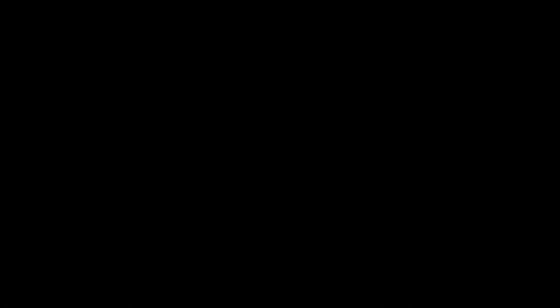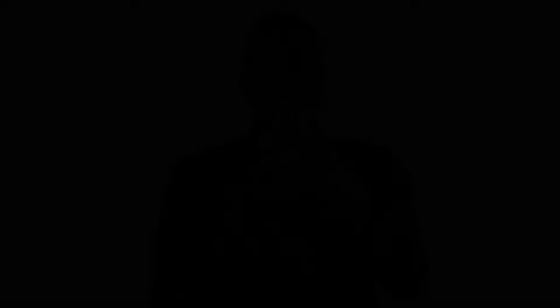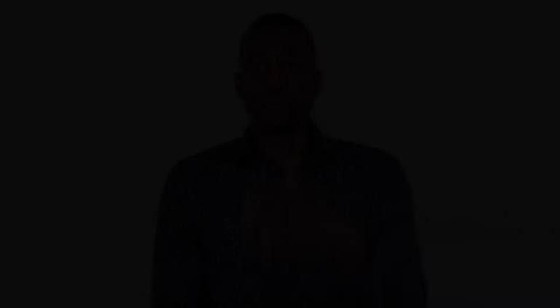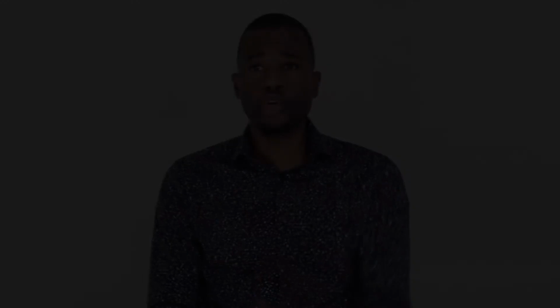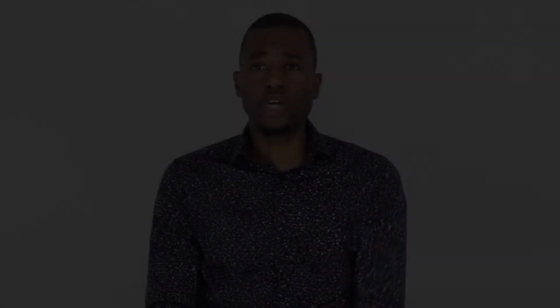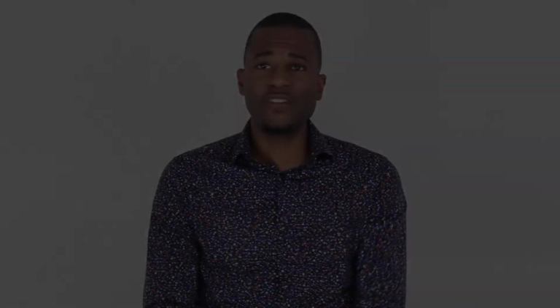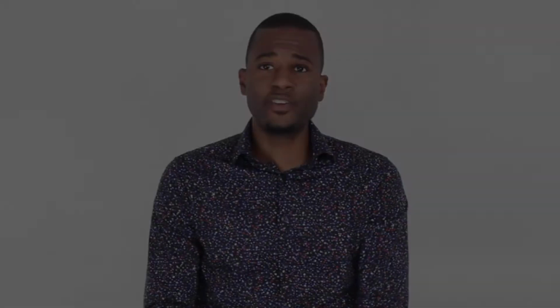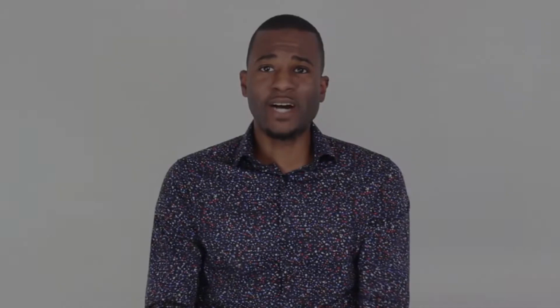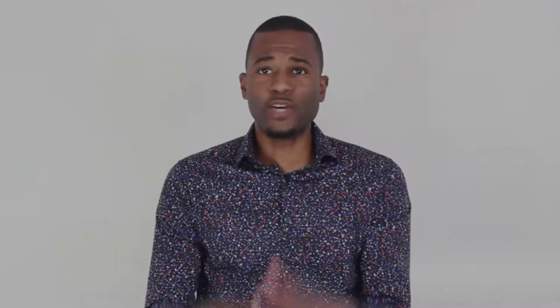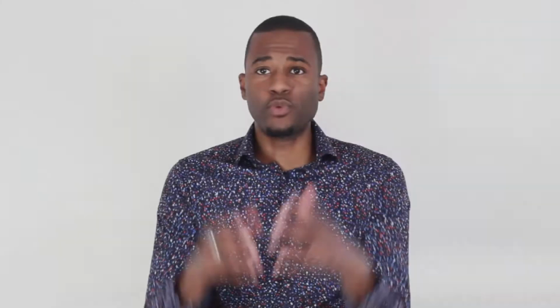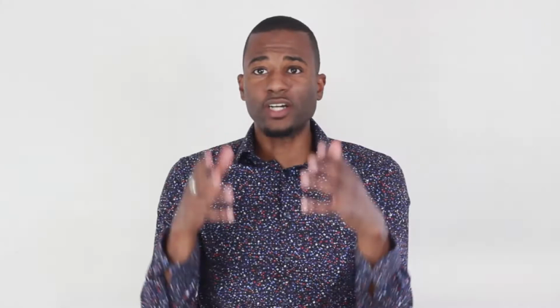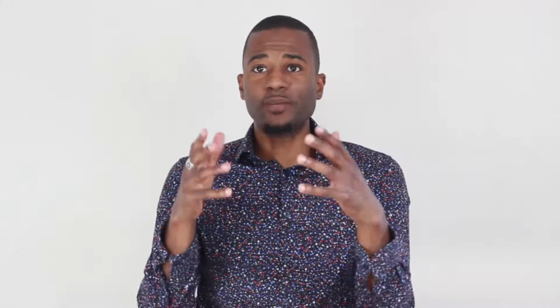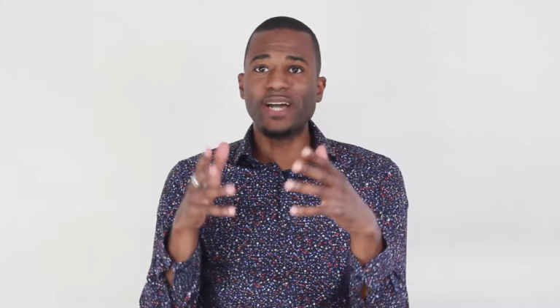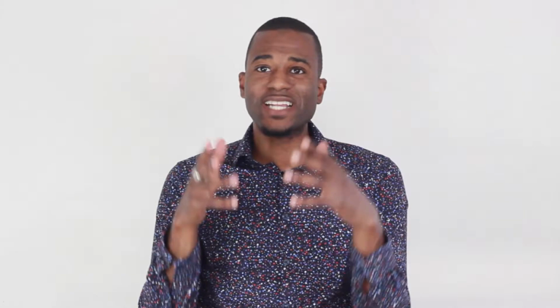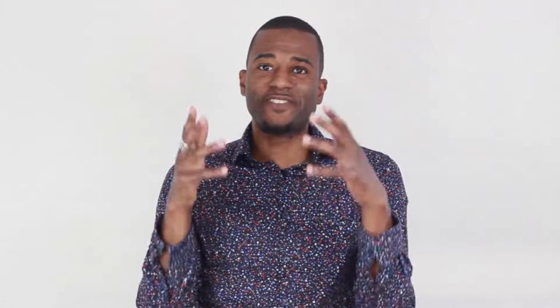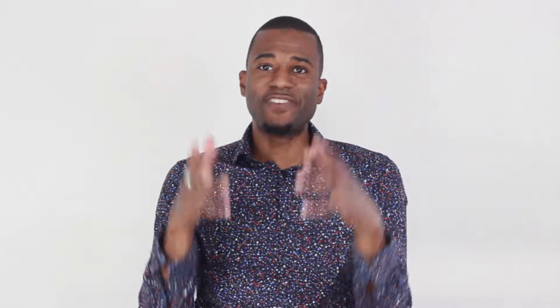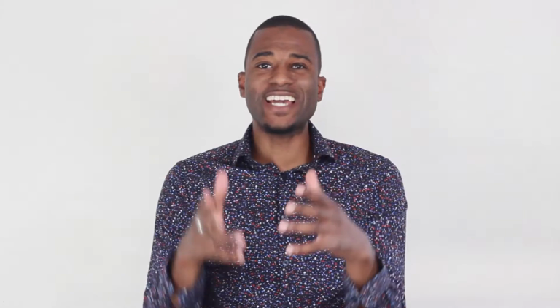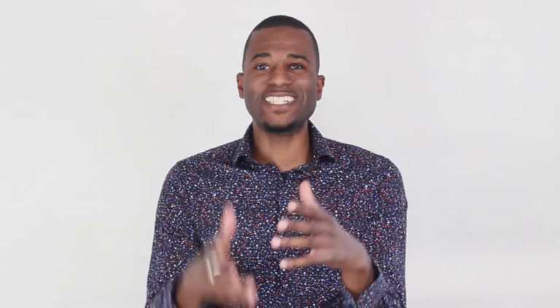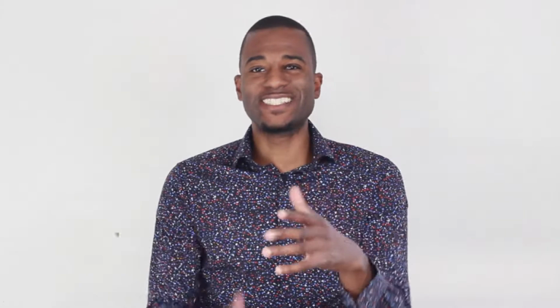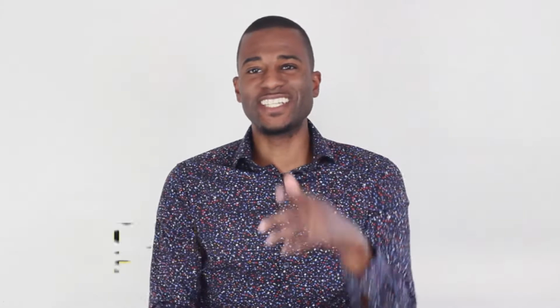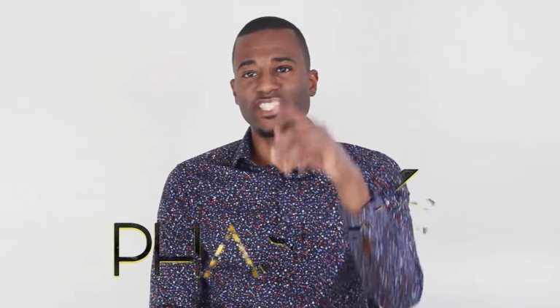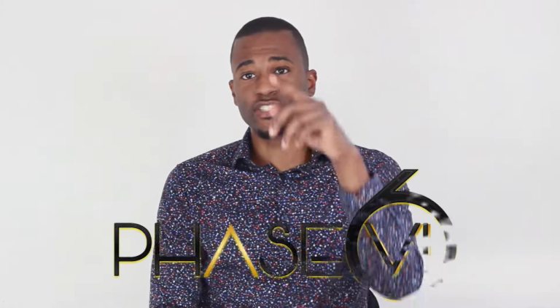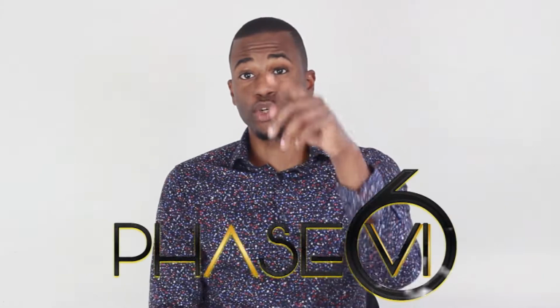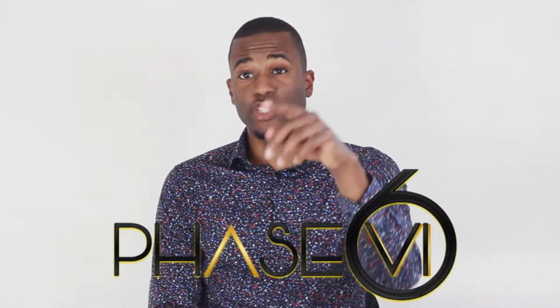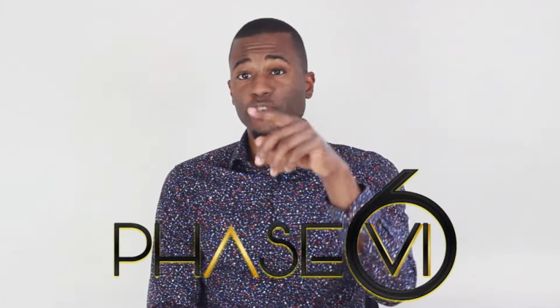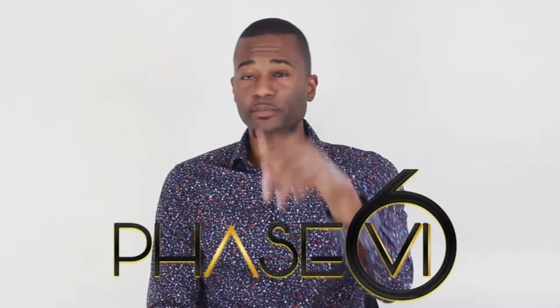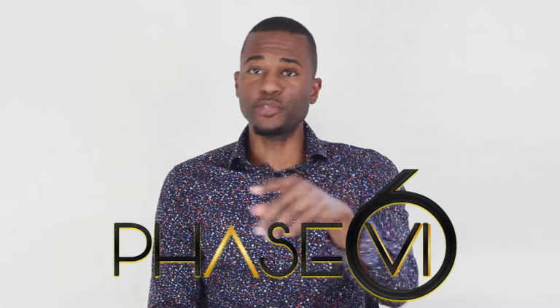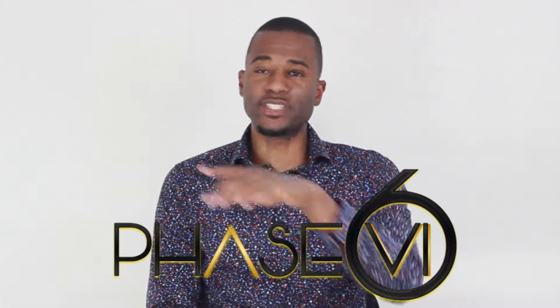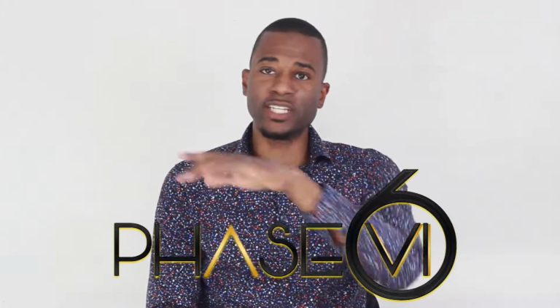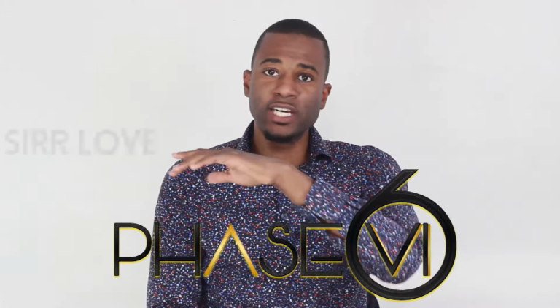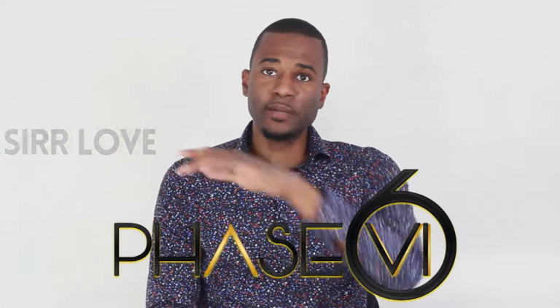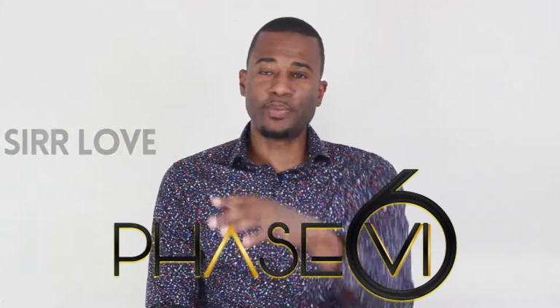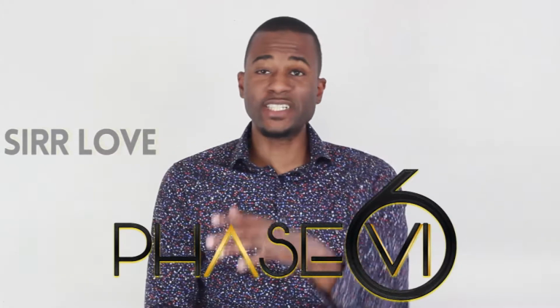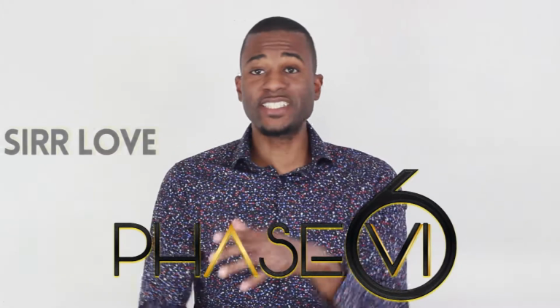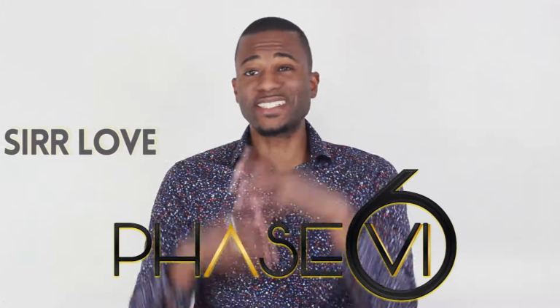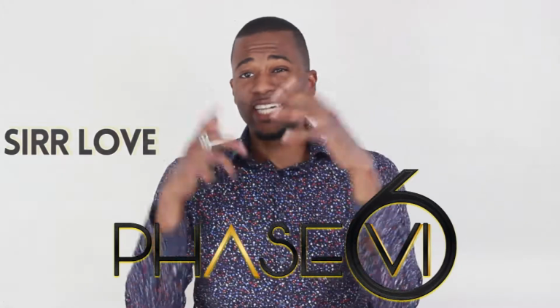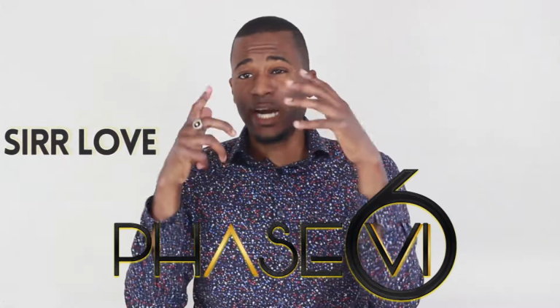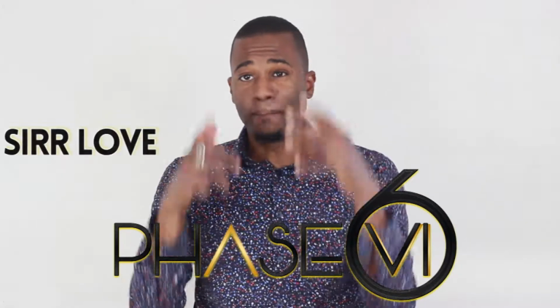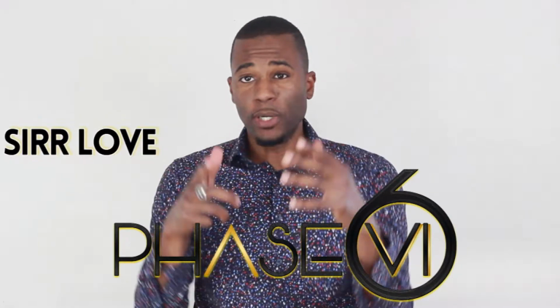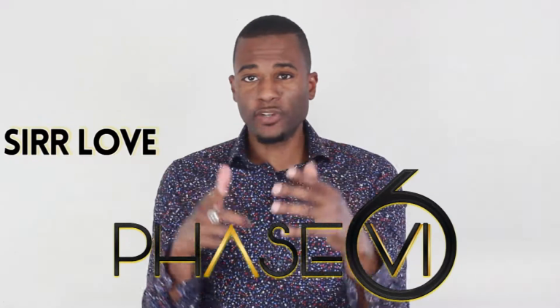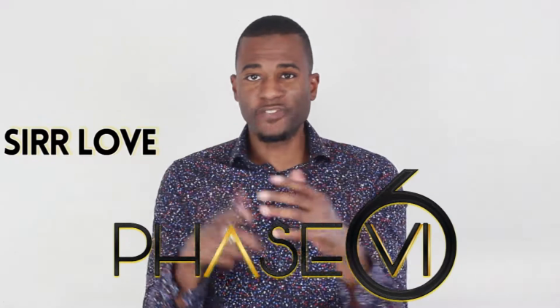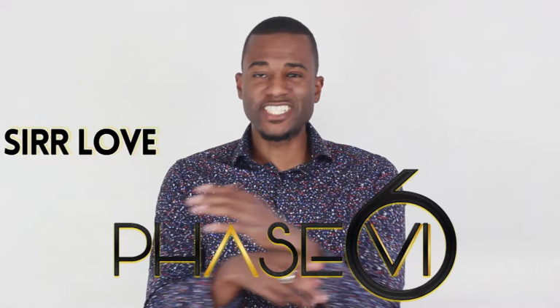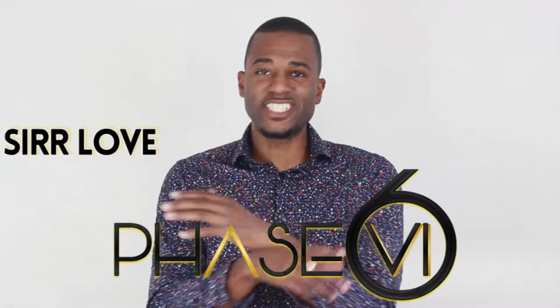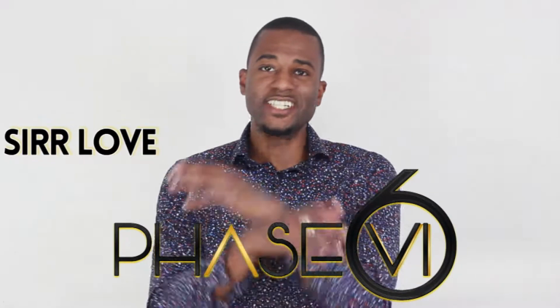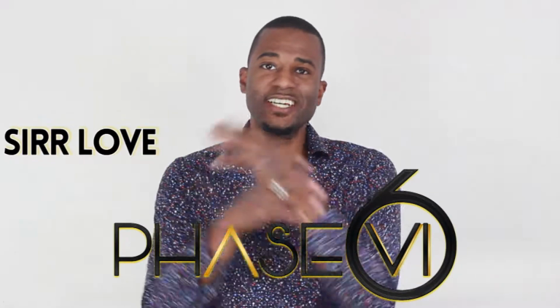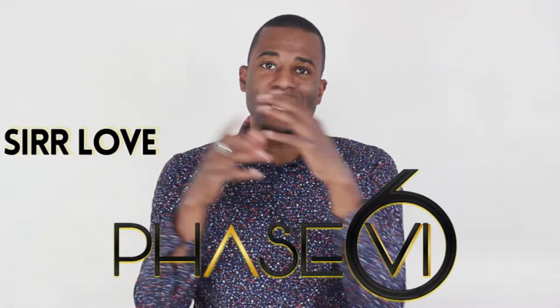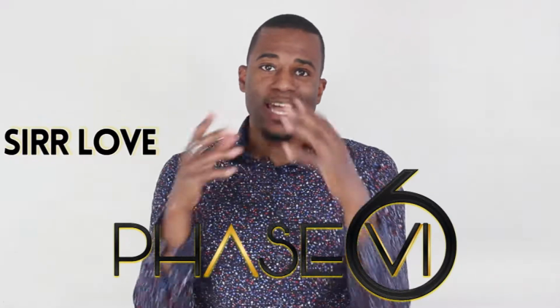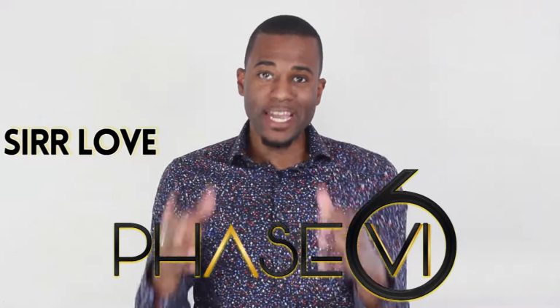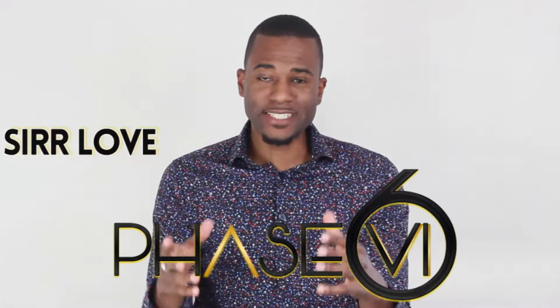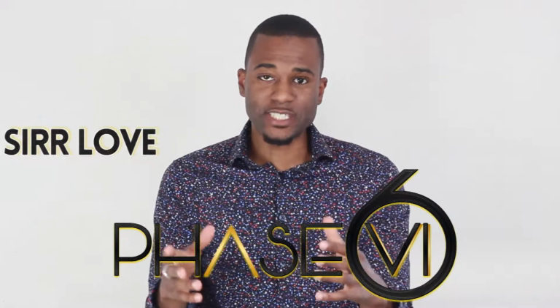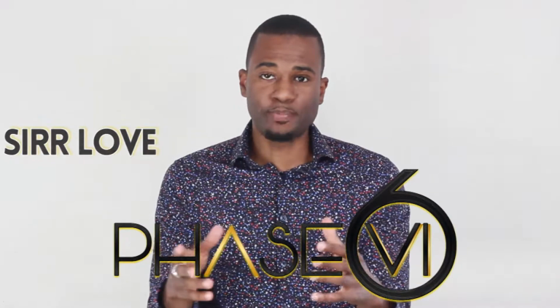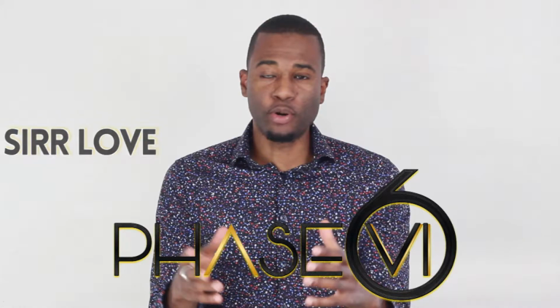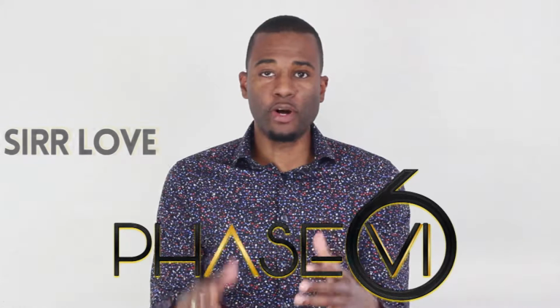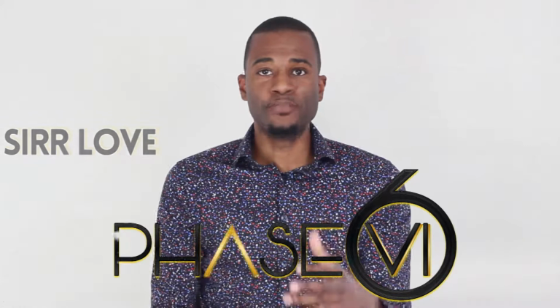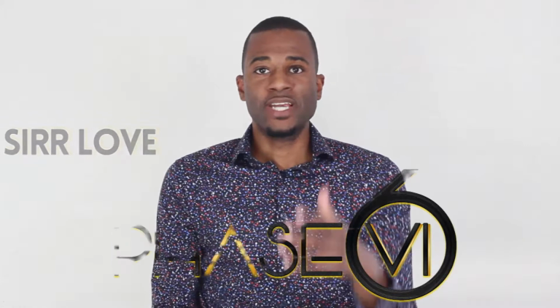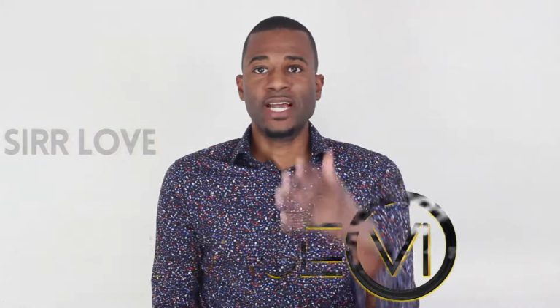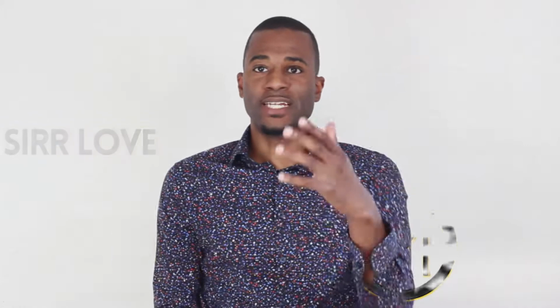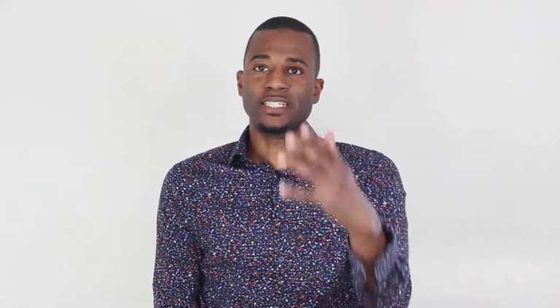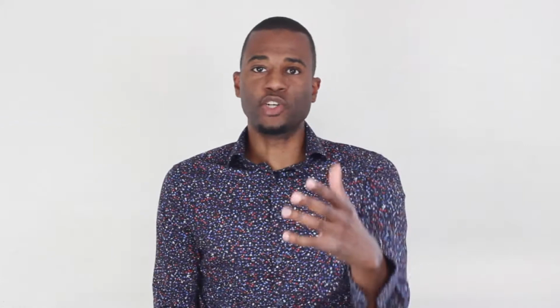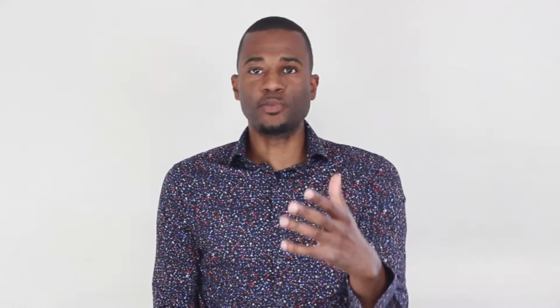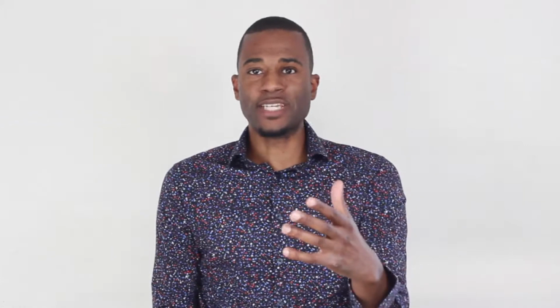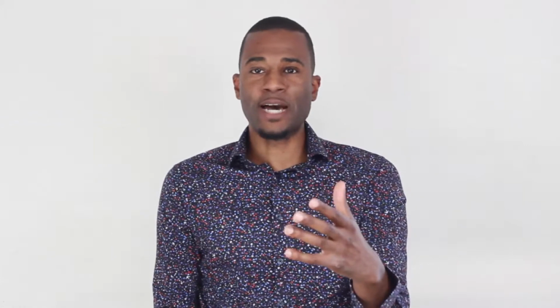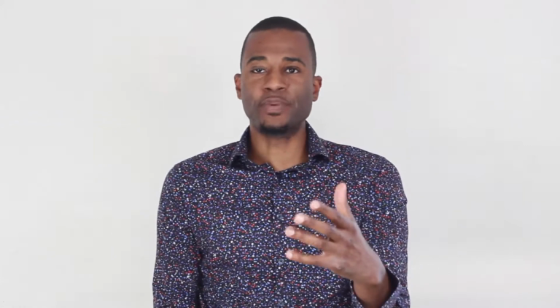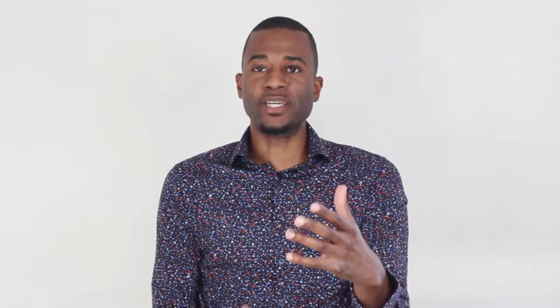What's going on everybody? Welcome back to Phase 6, your source for music, business, motivation, and support. I got a dope topic.